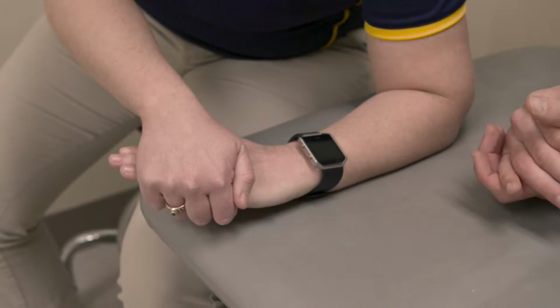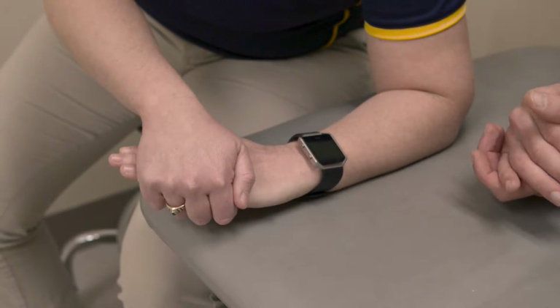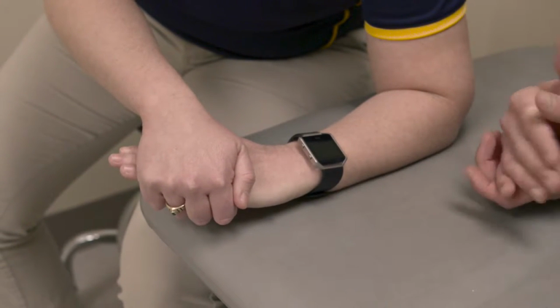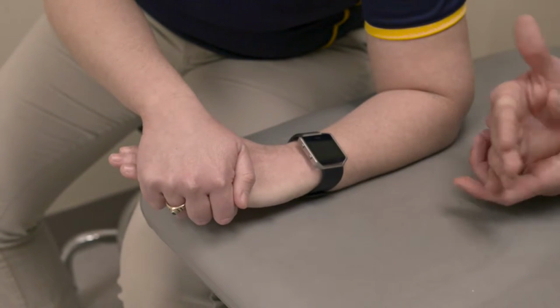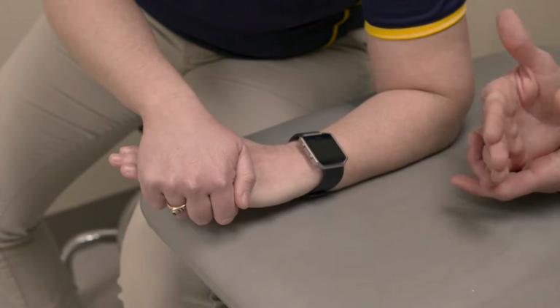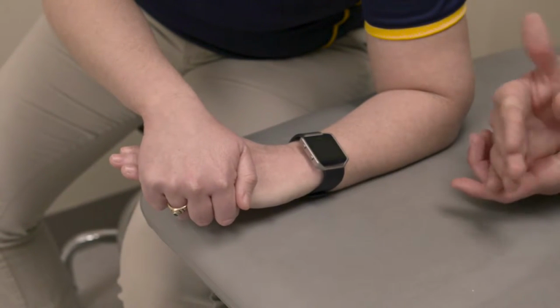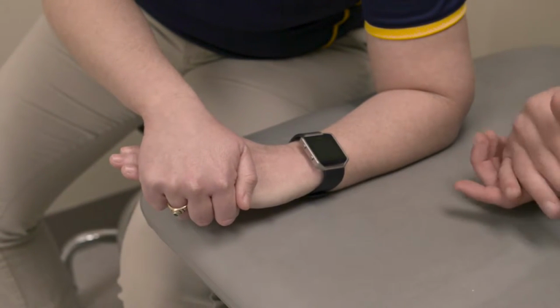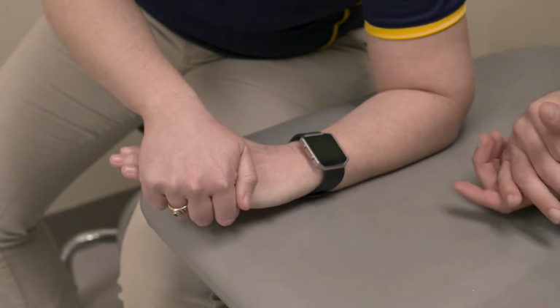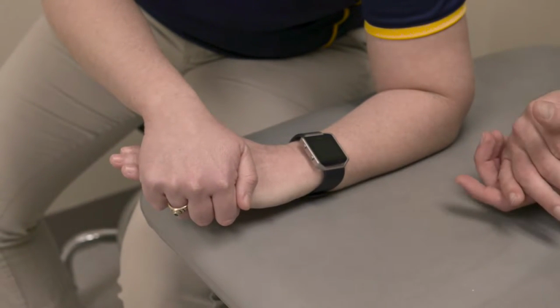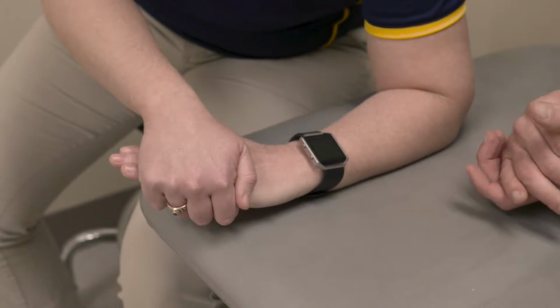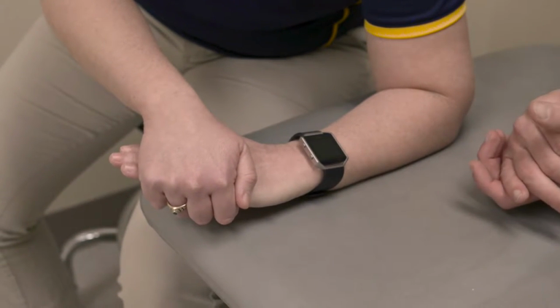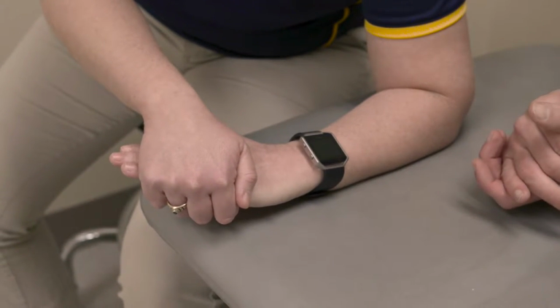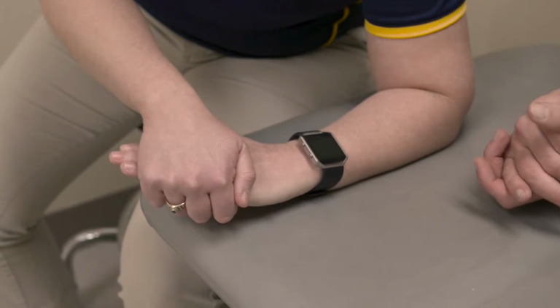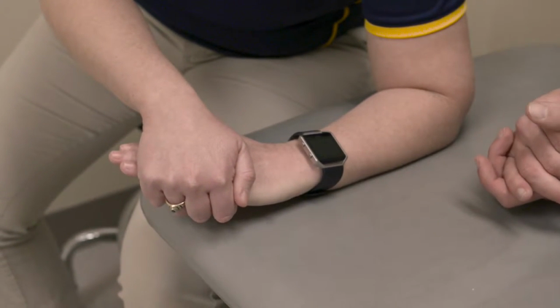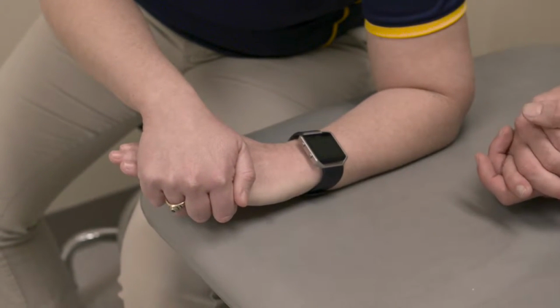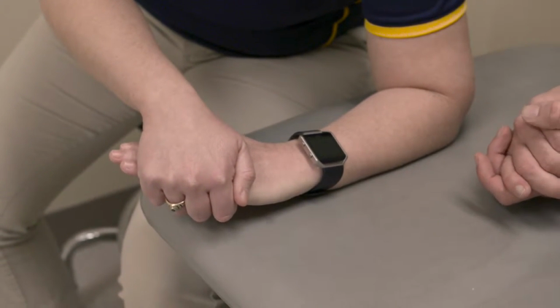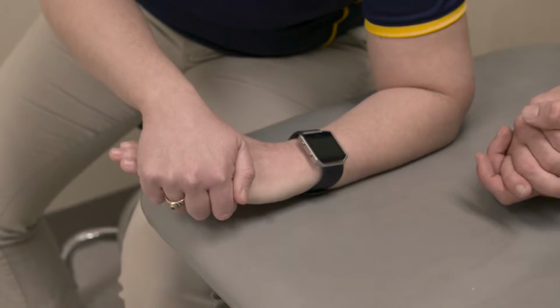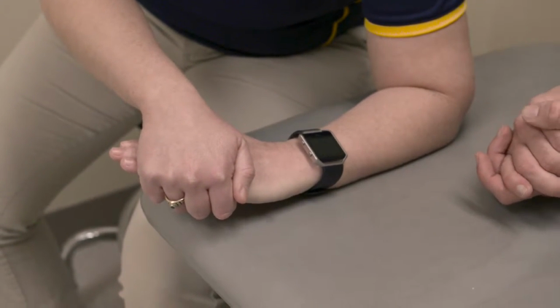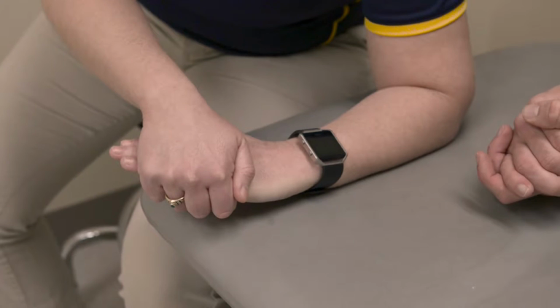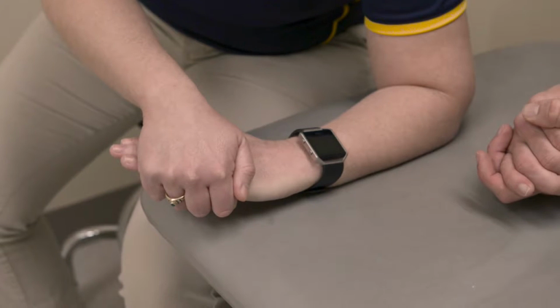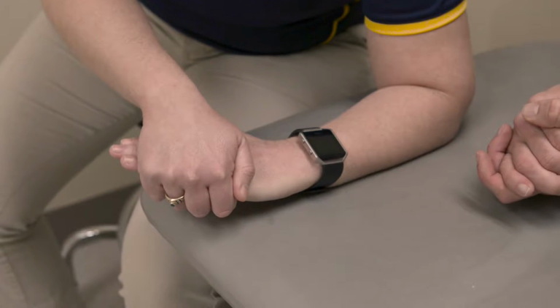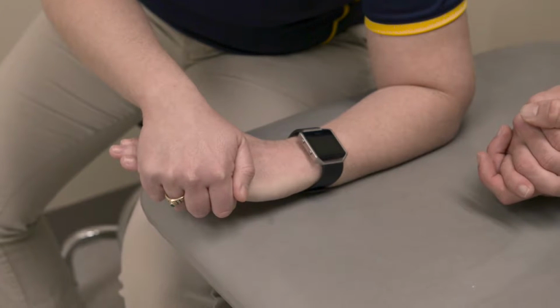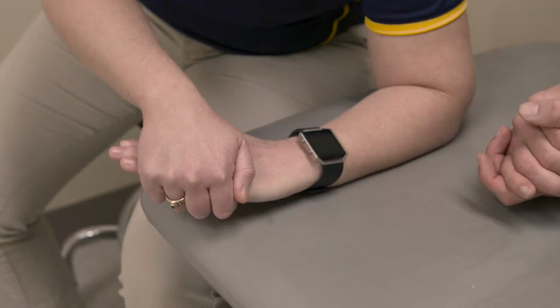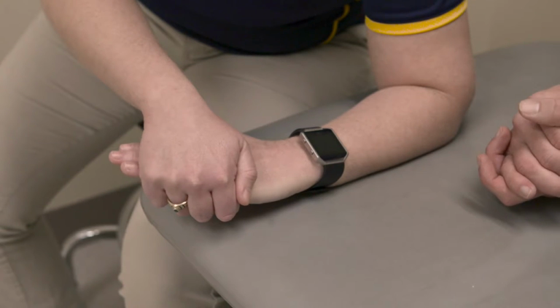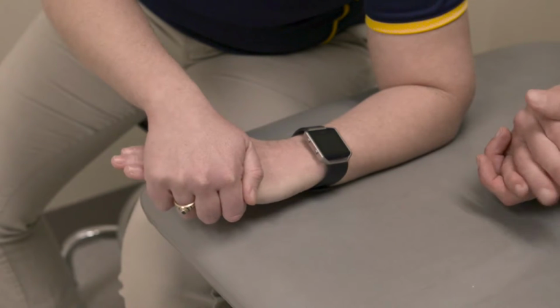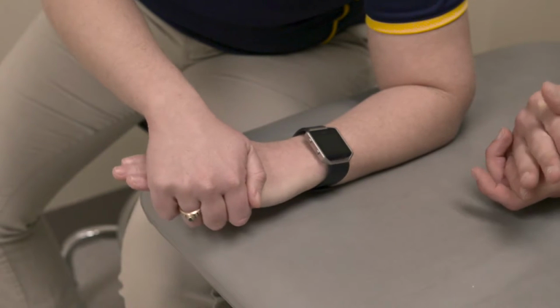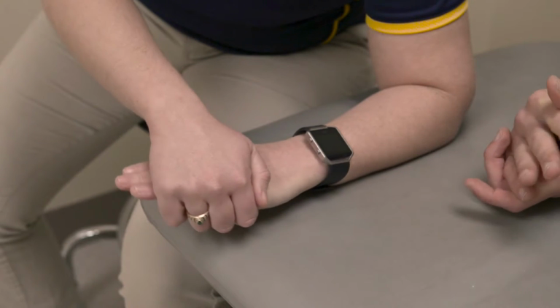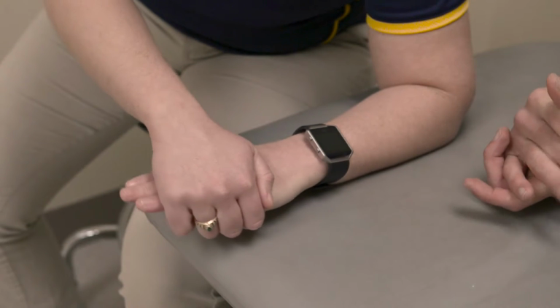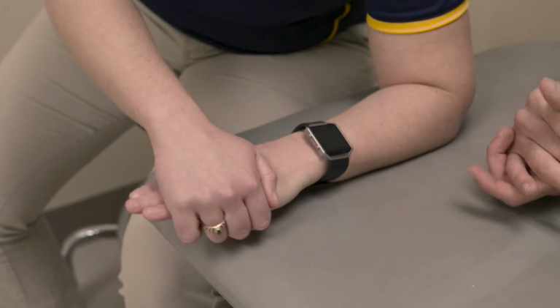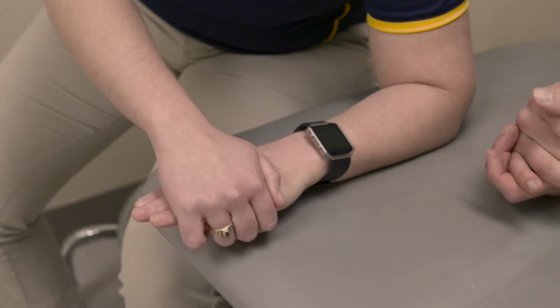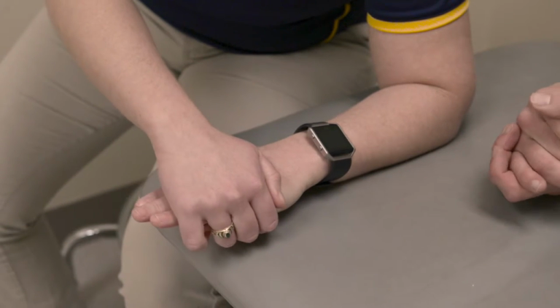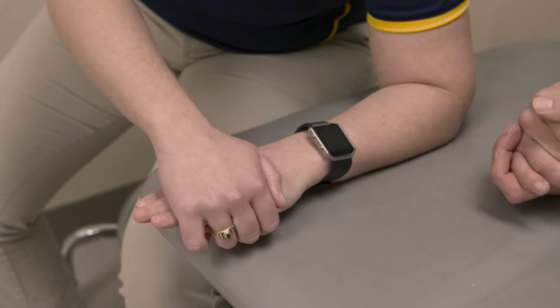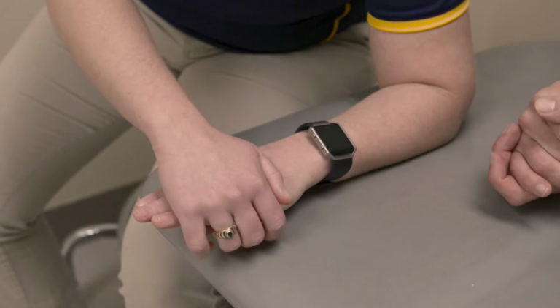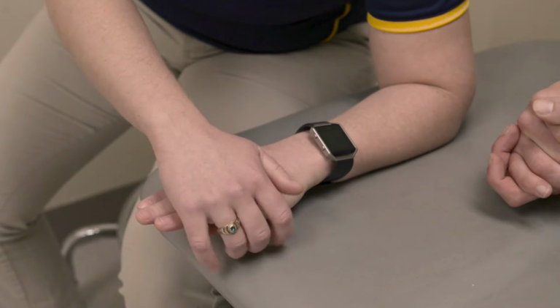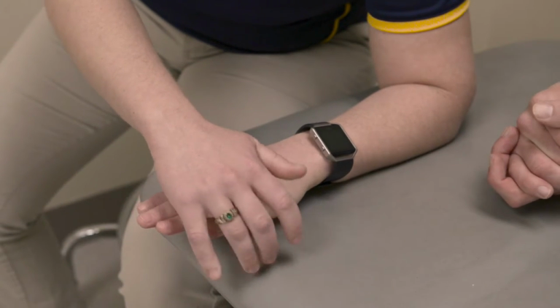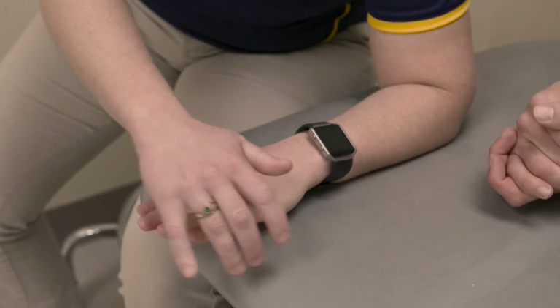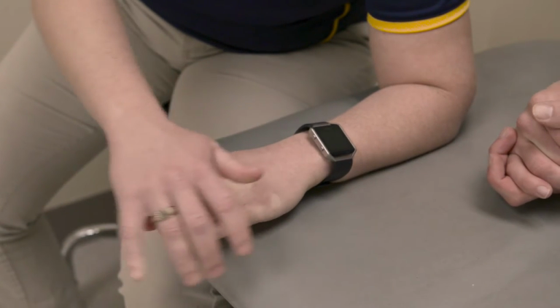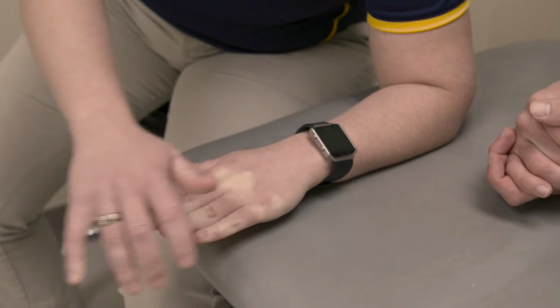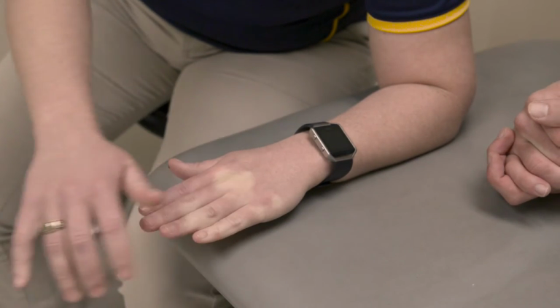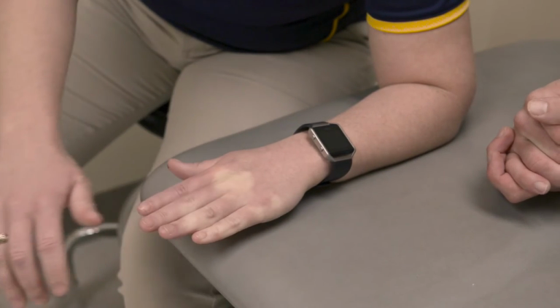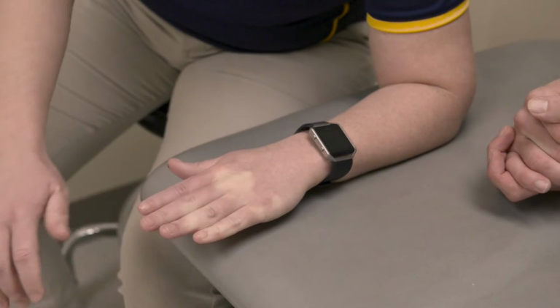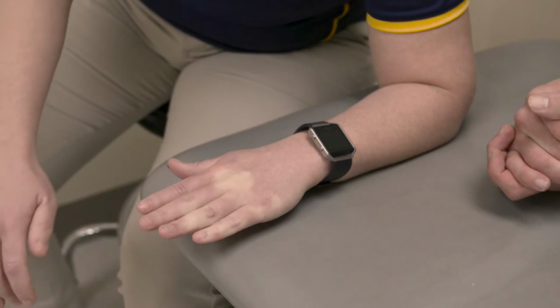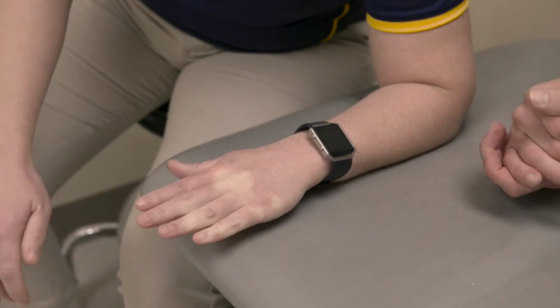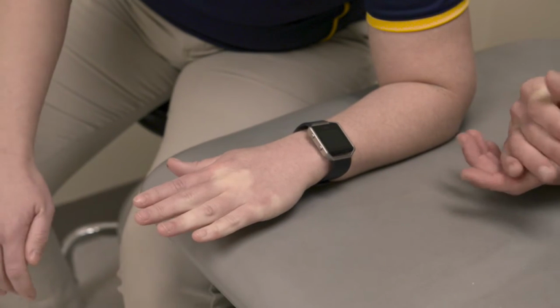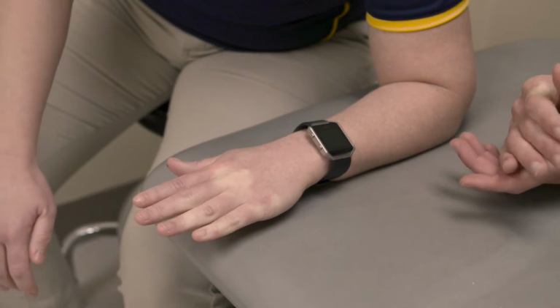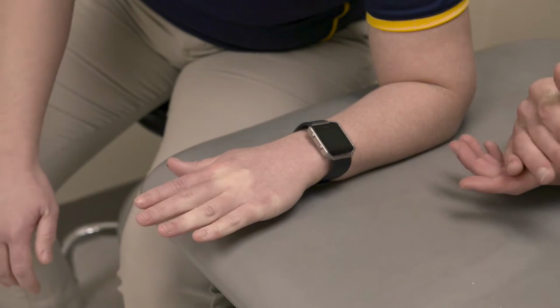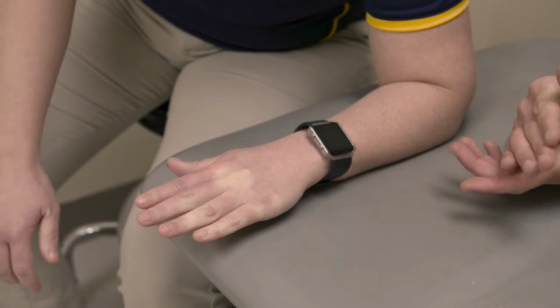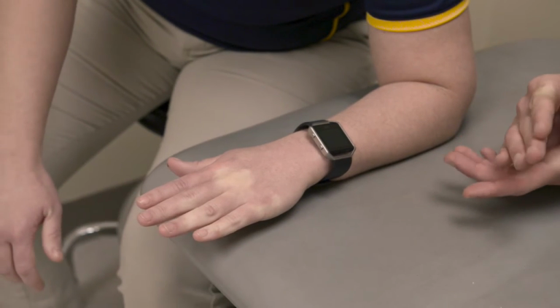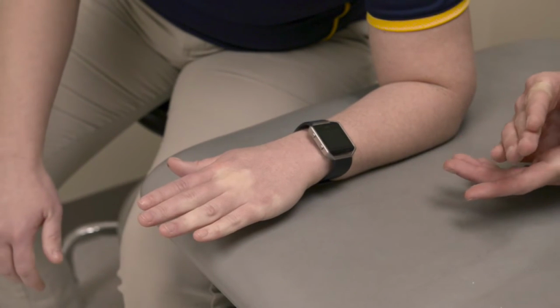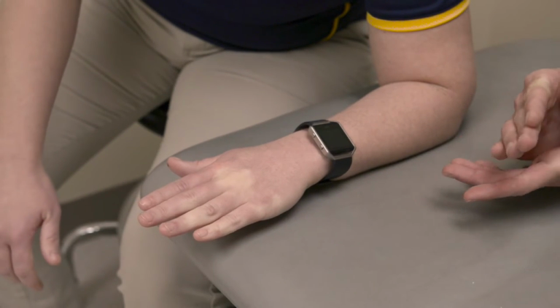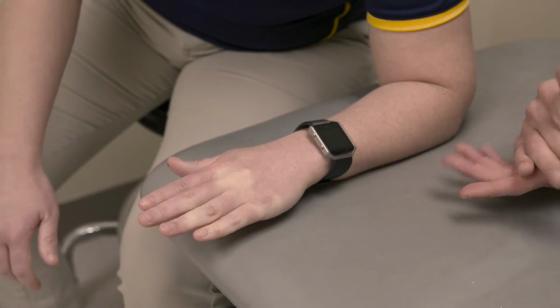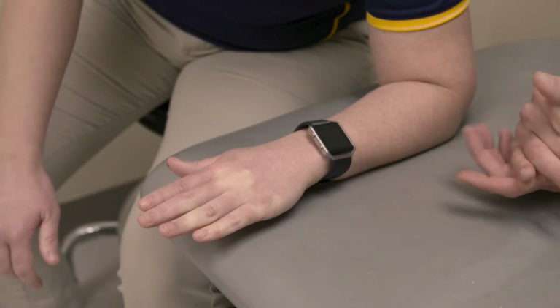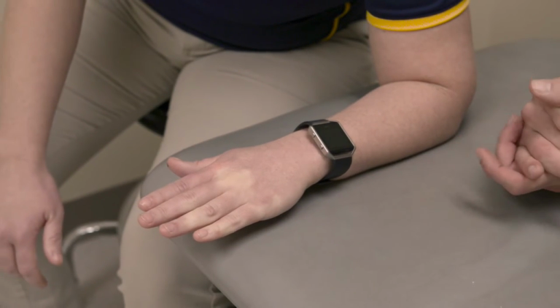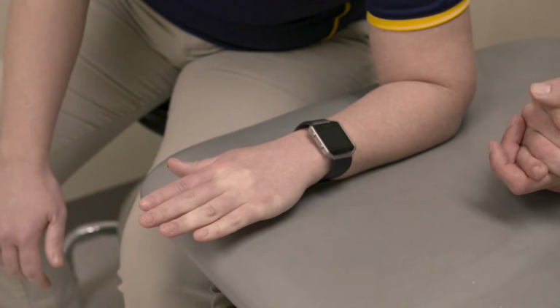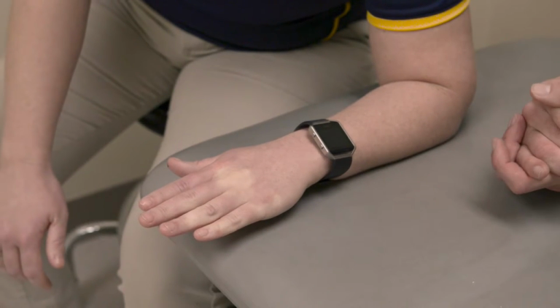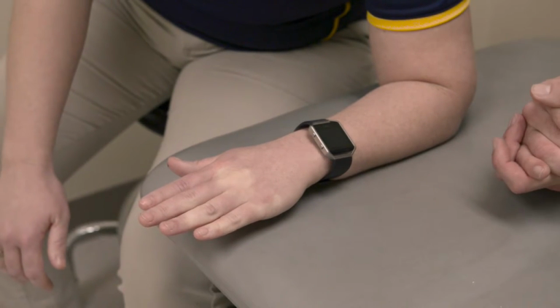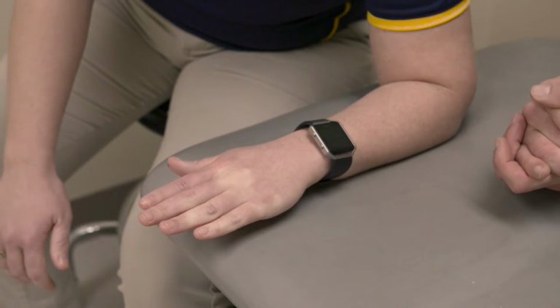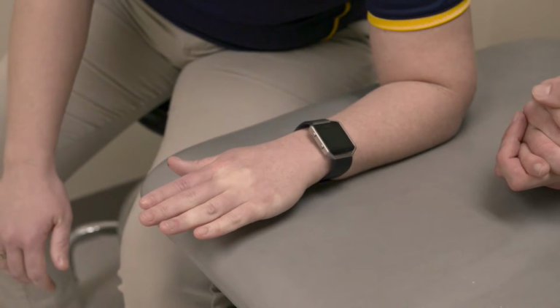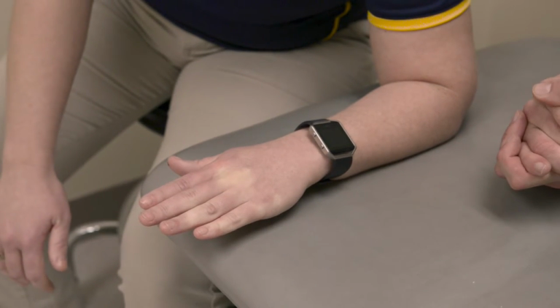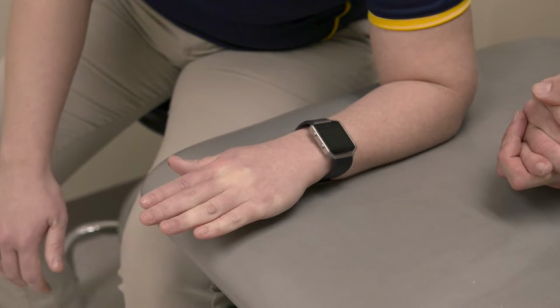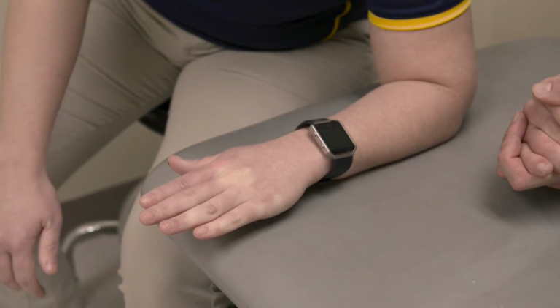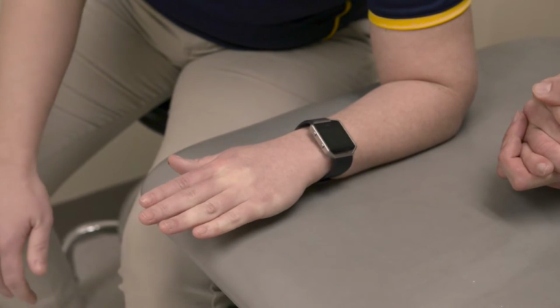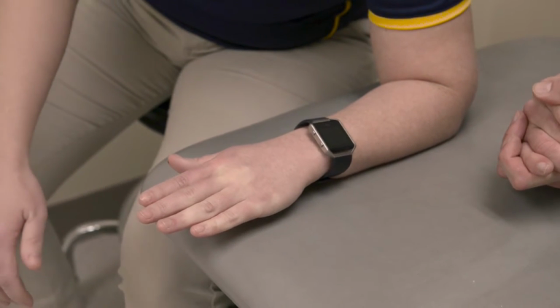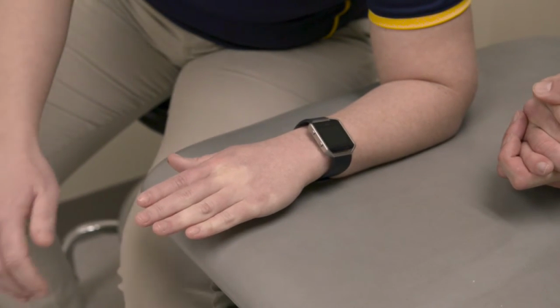Hold the stretch for 30 seconds and perform three repetitions. Do this exercise three to four times per day.